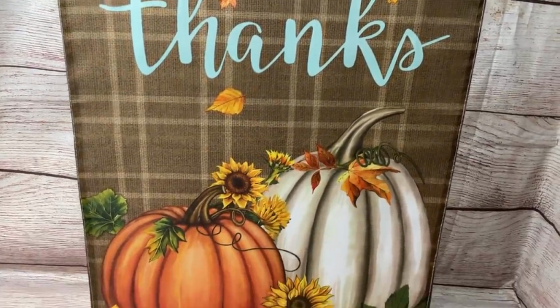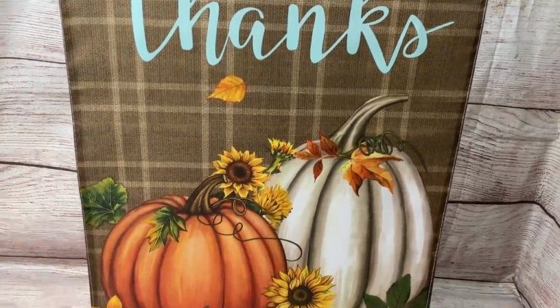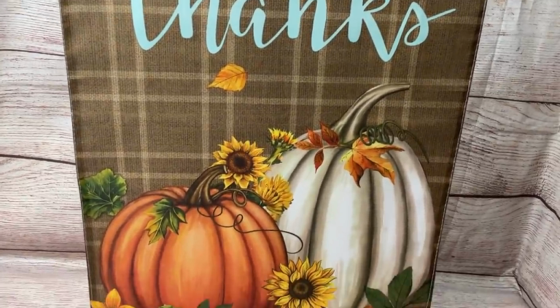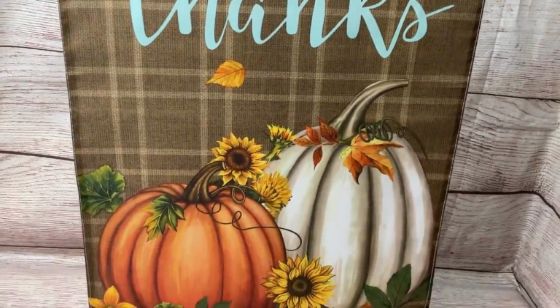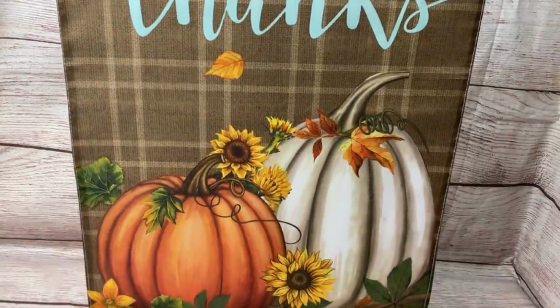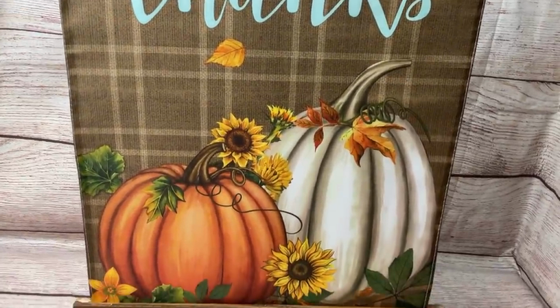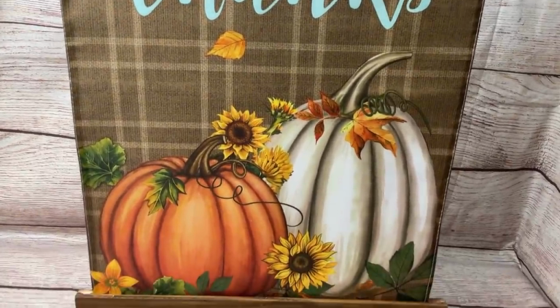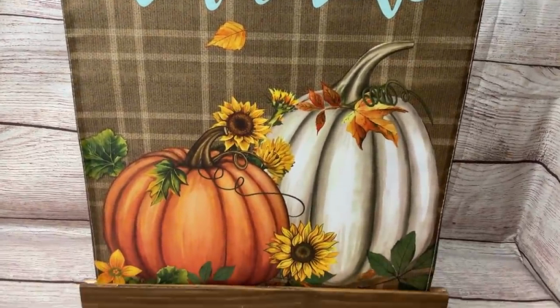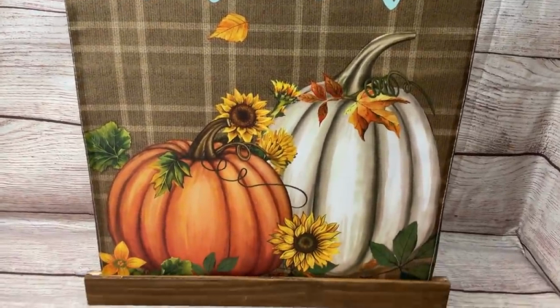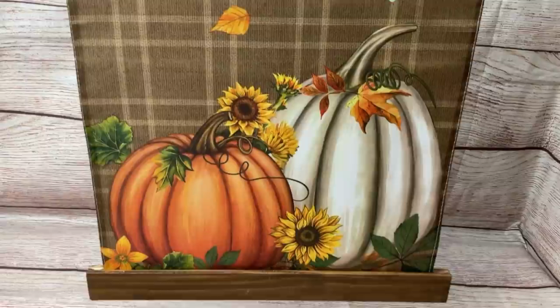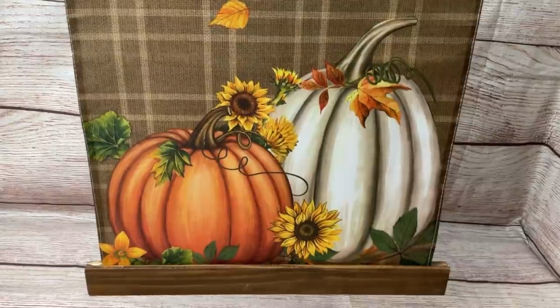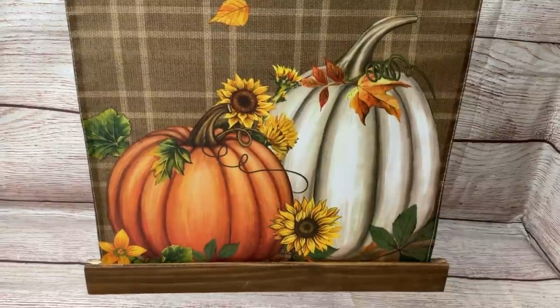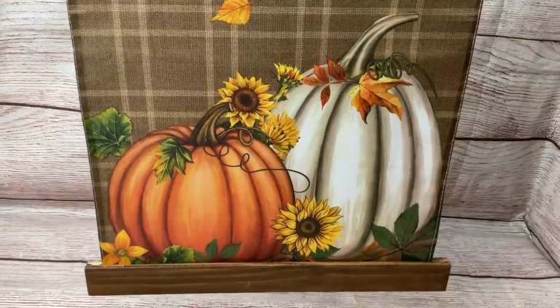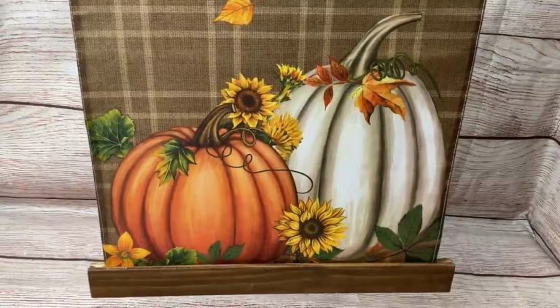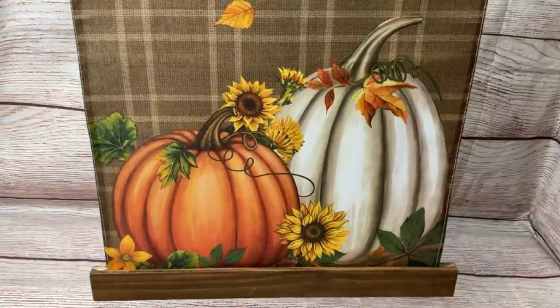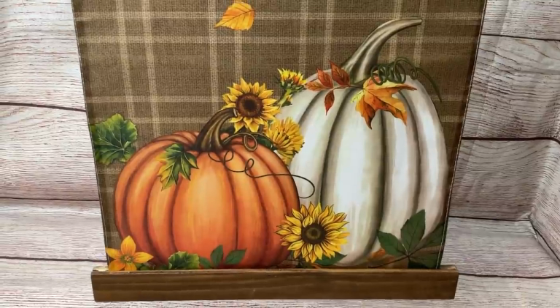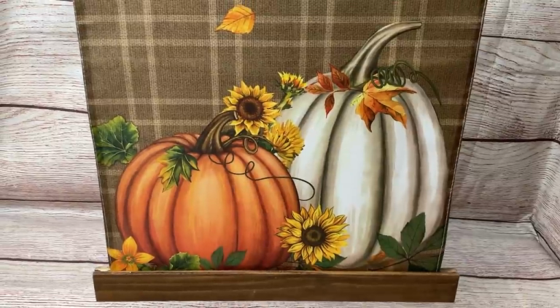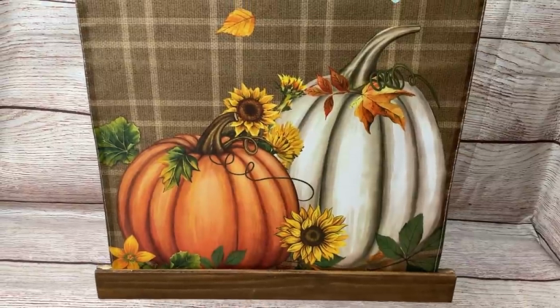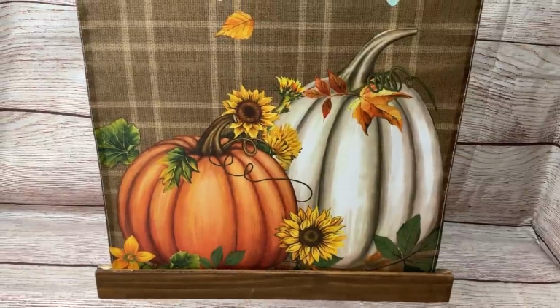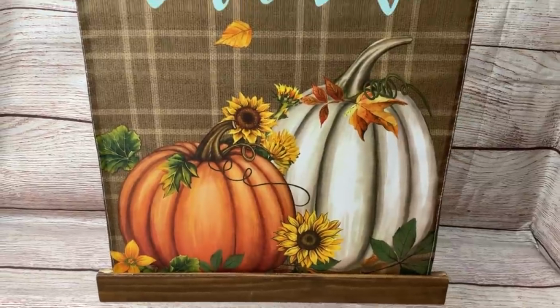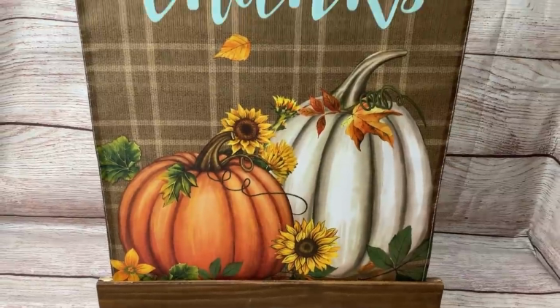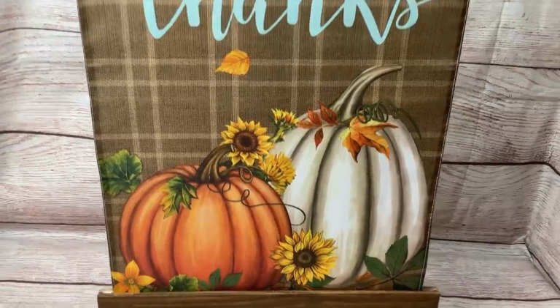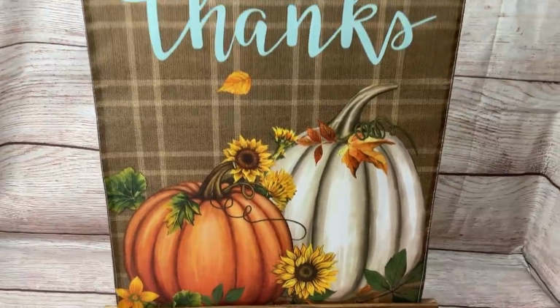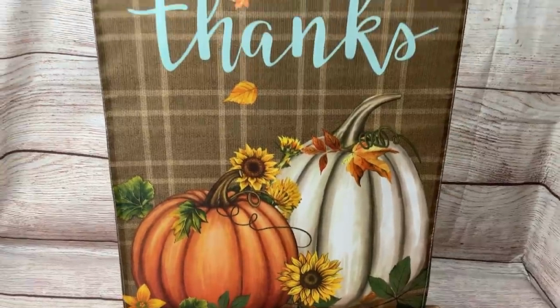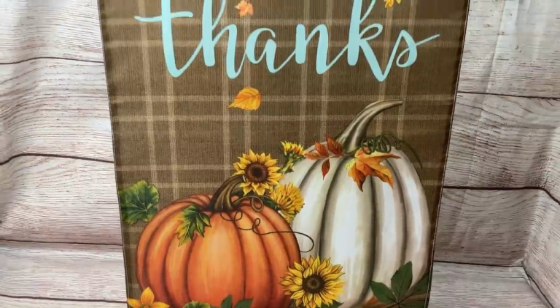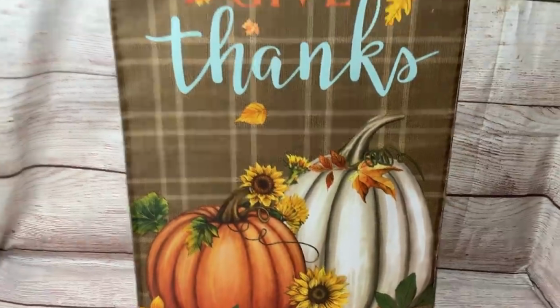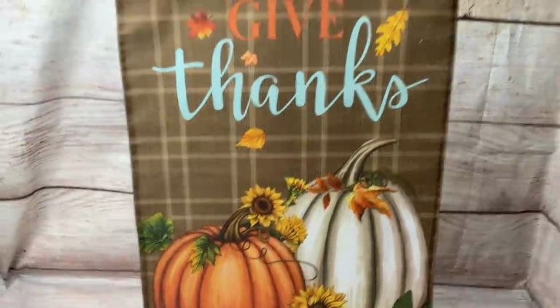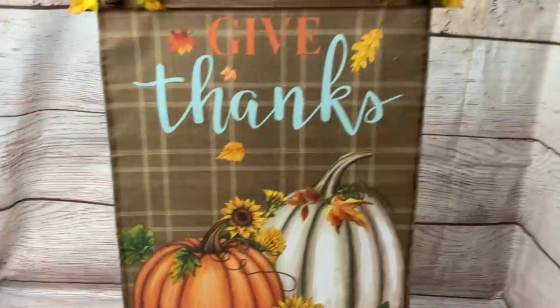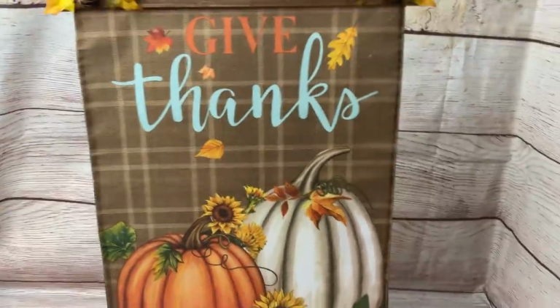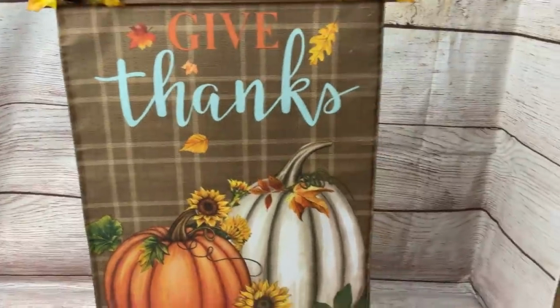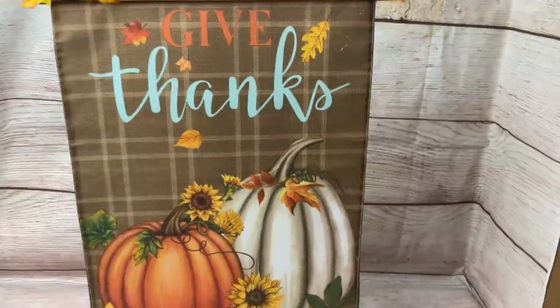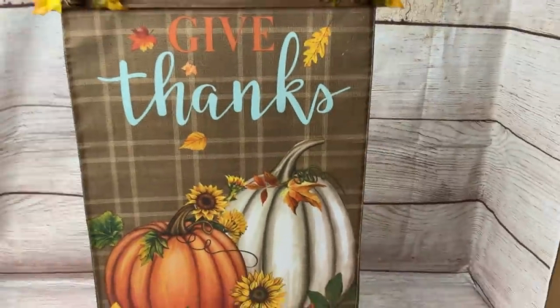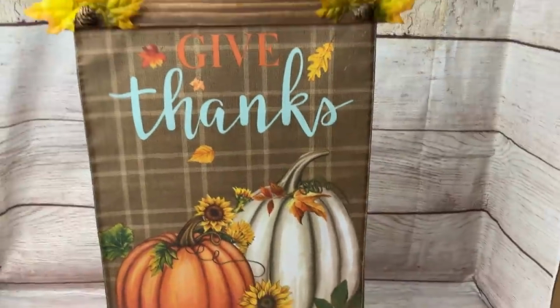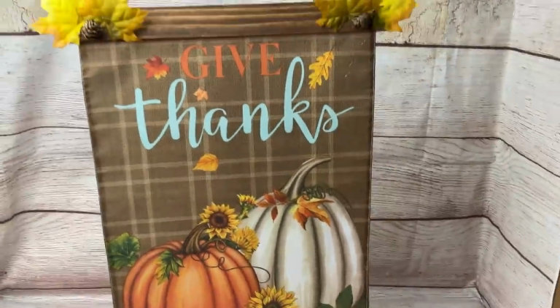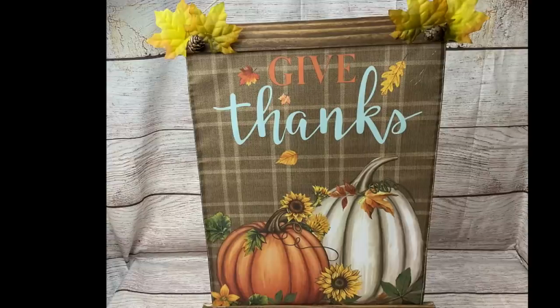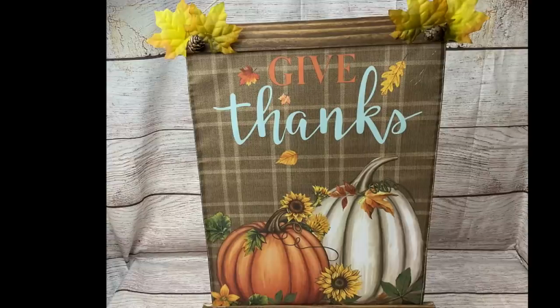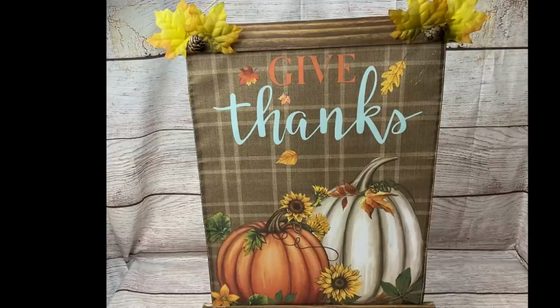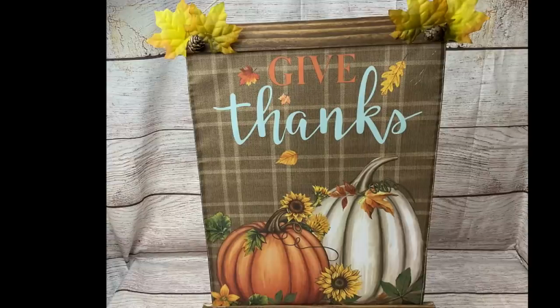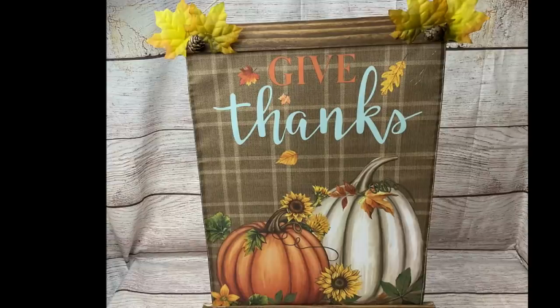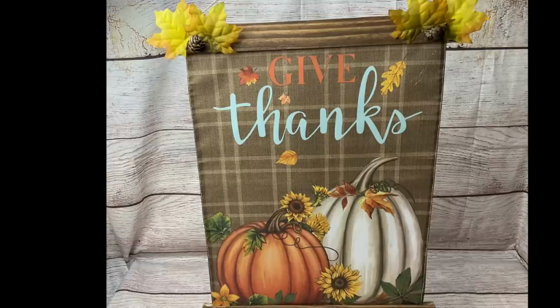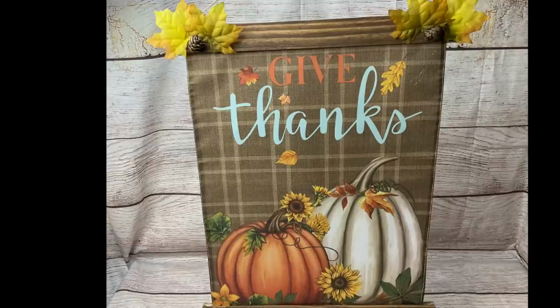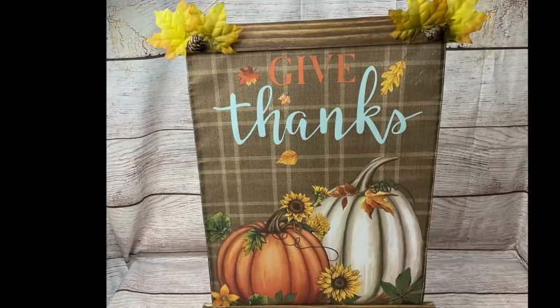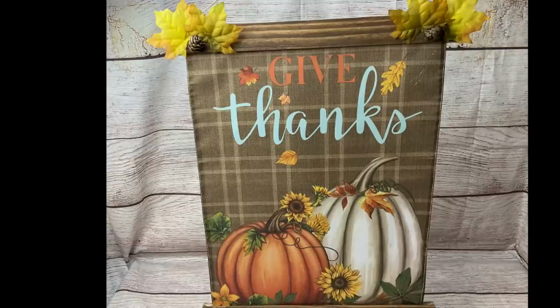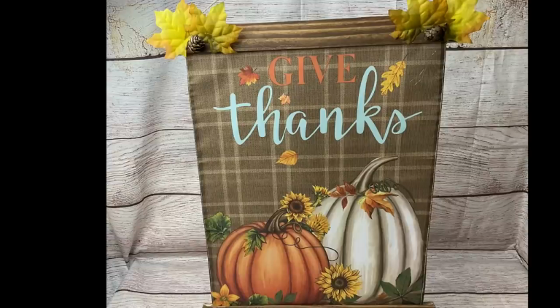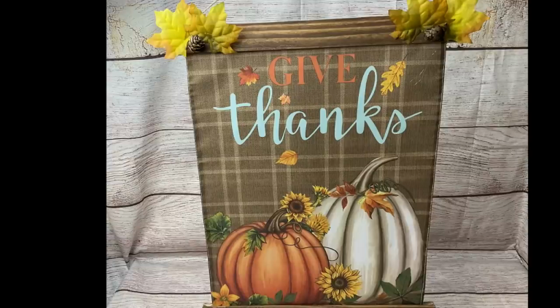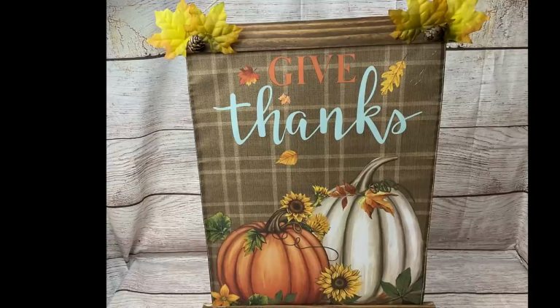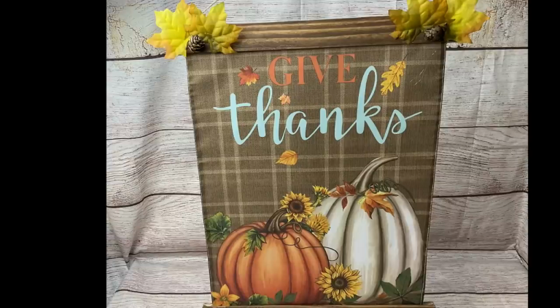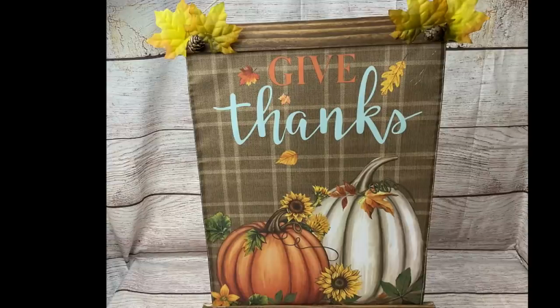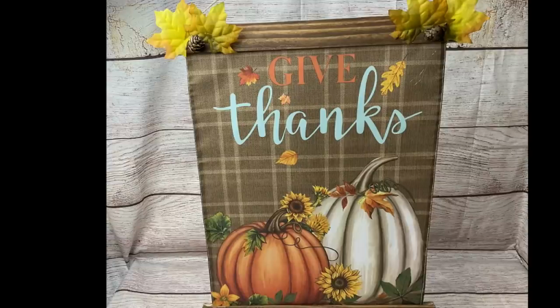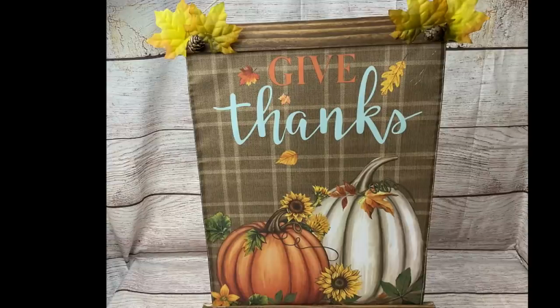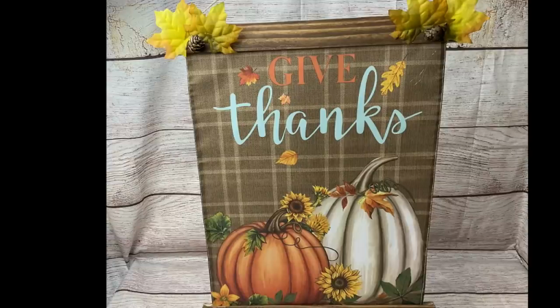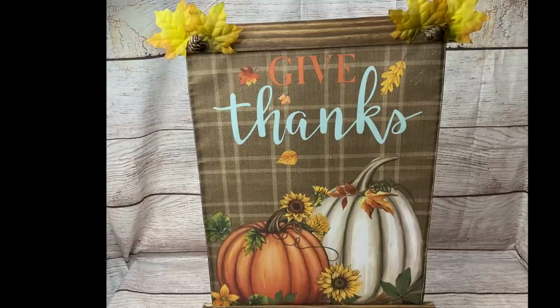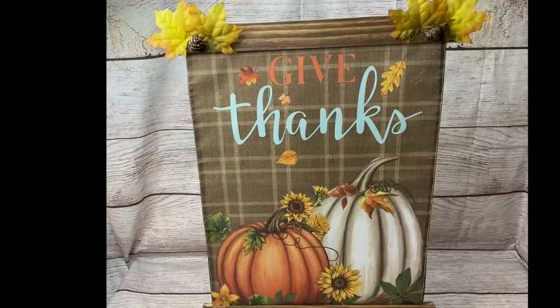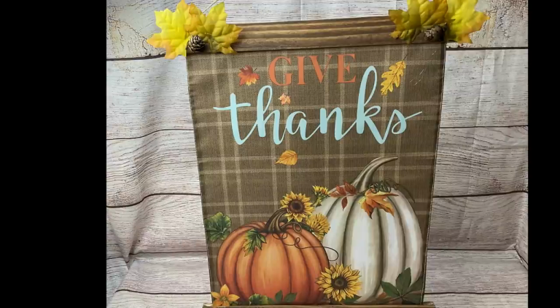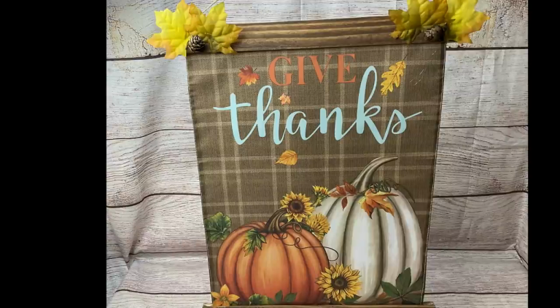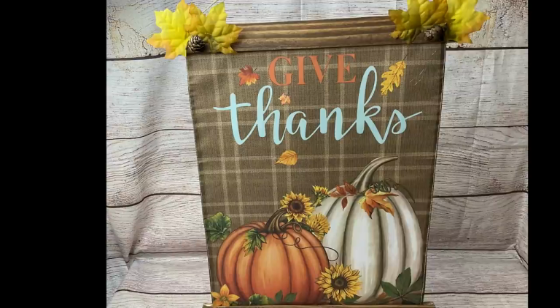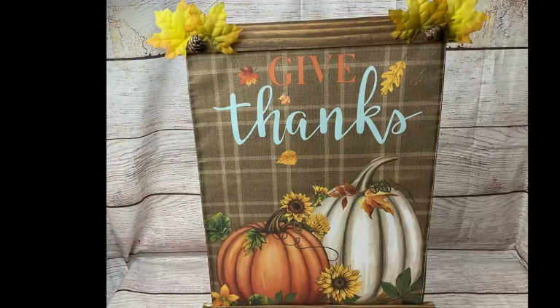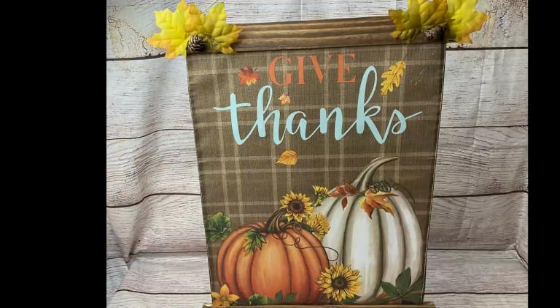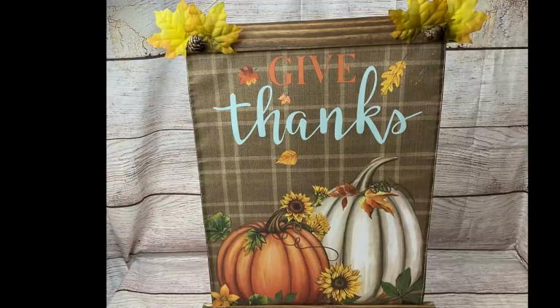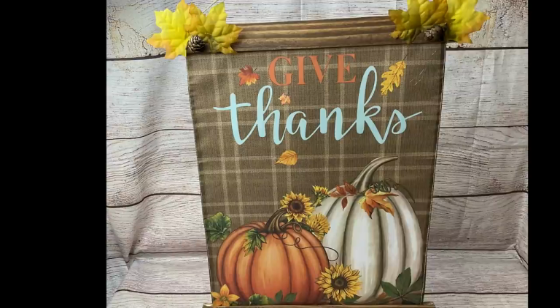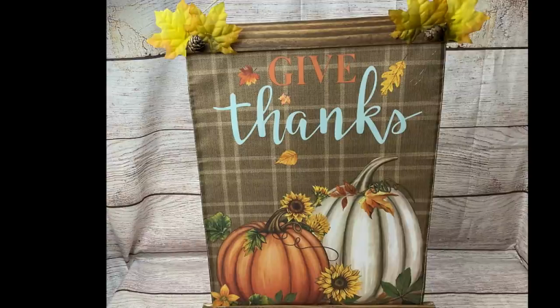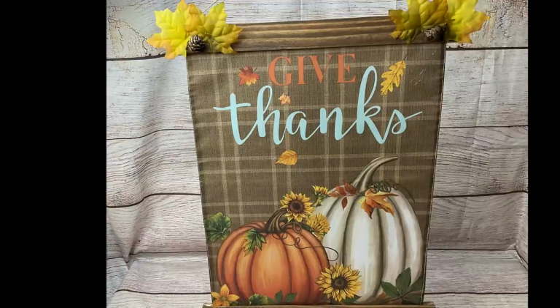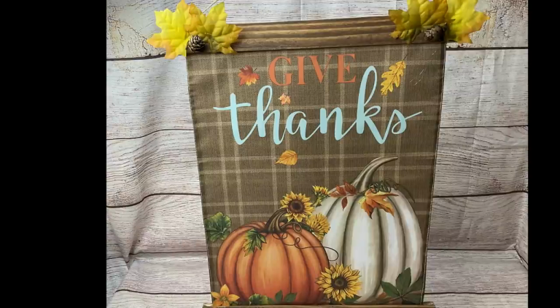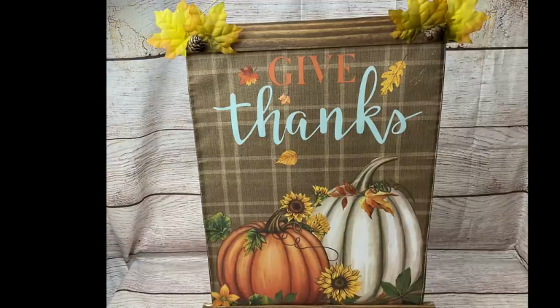Here it is — I just loved this 'Give Thanks' design with the pumpkins. So cute! And you can make this with any flag.